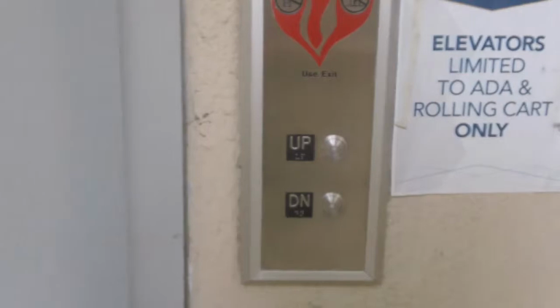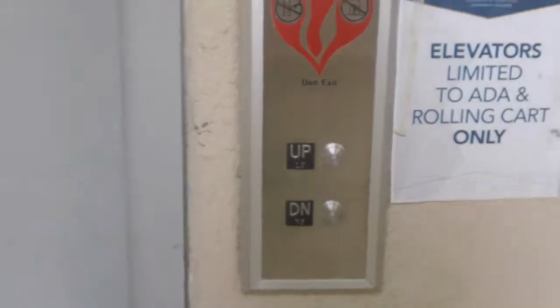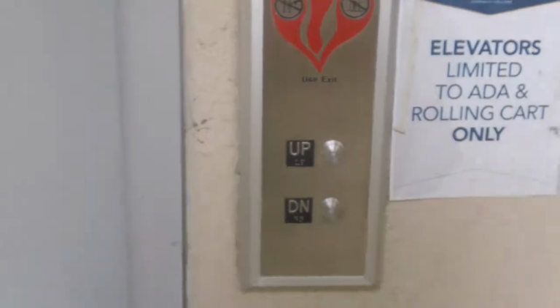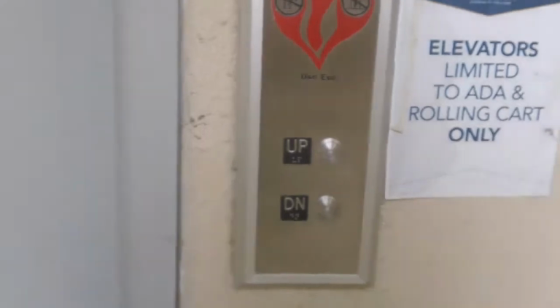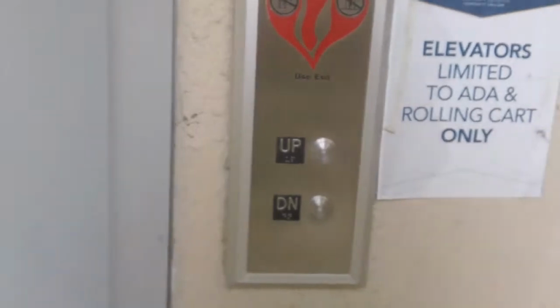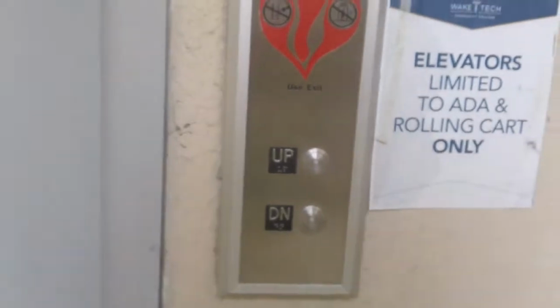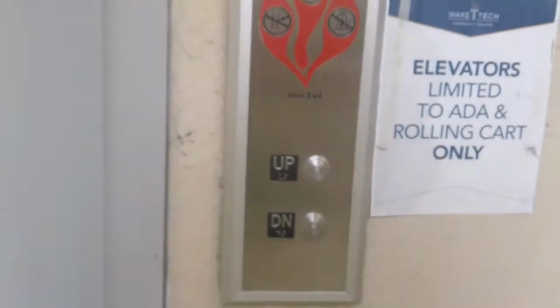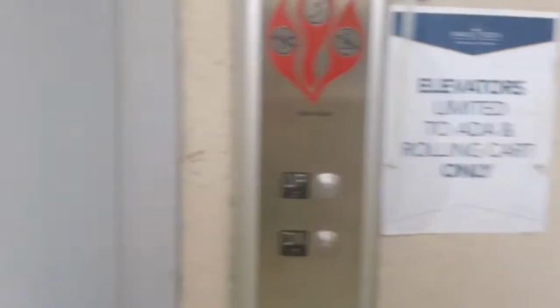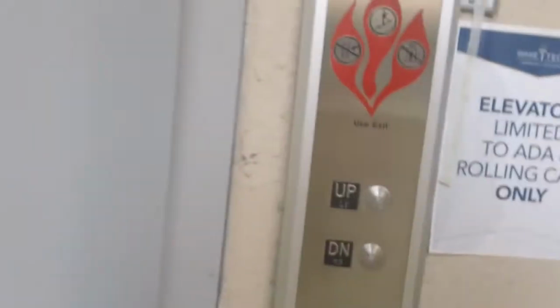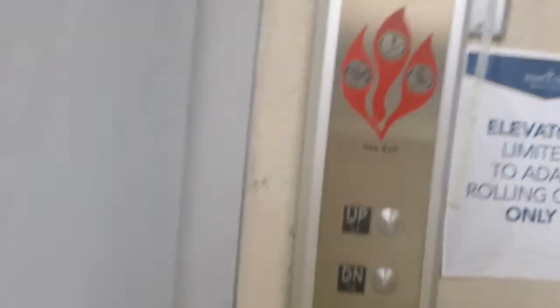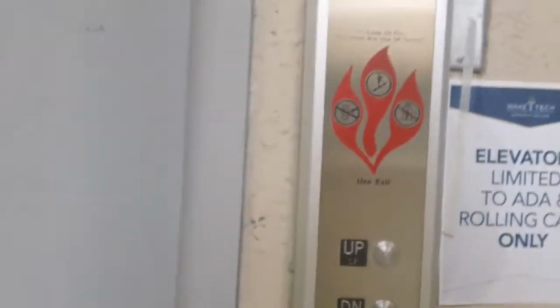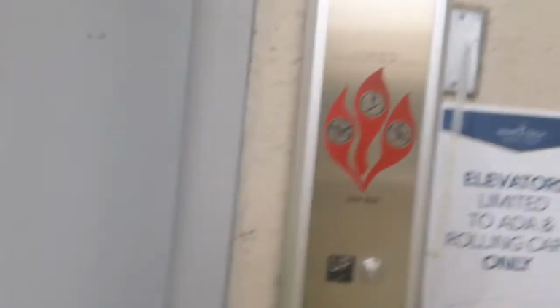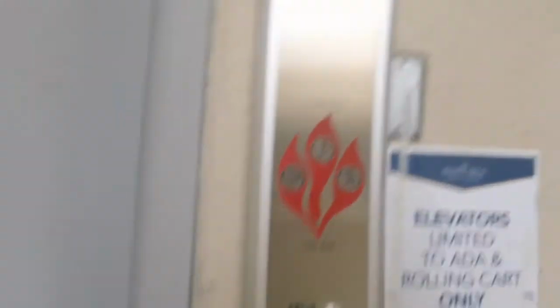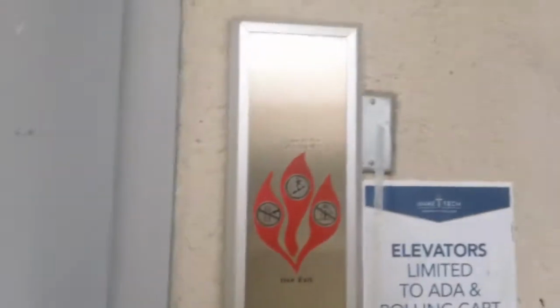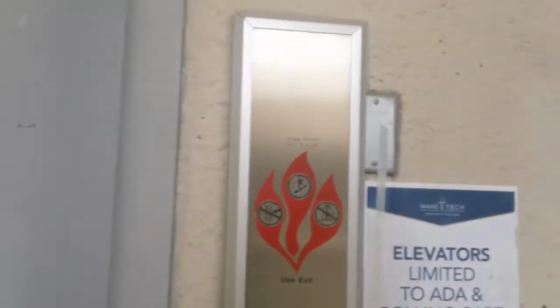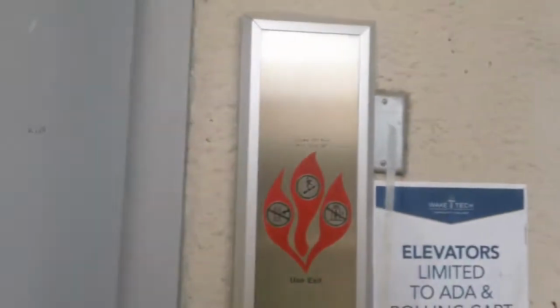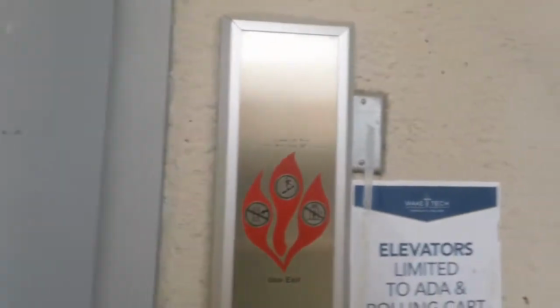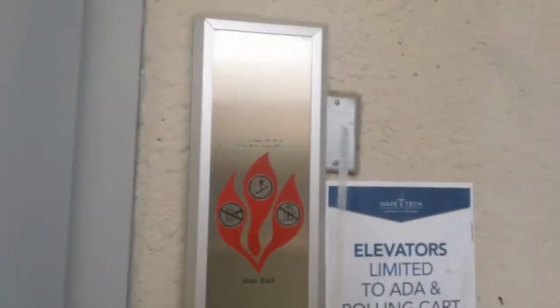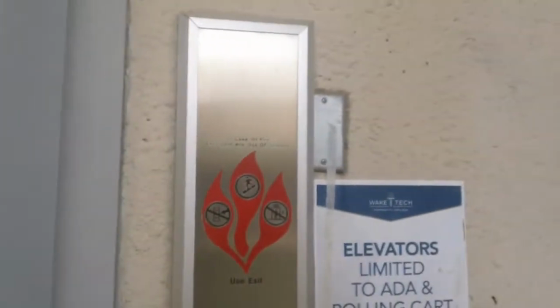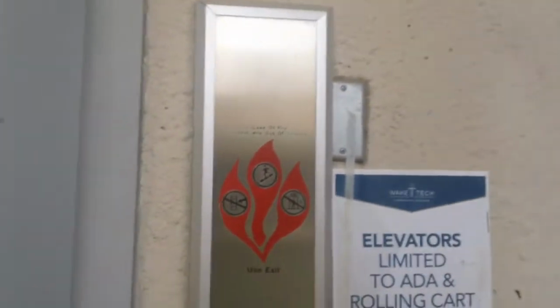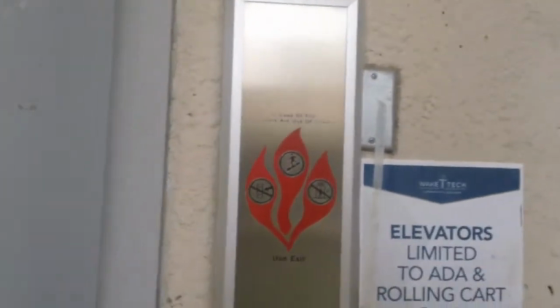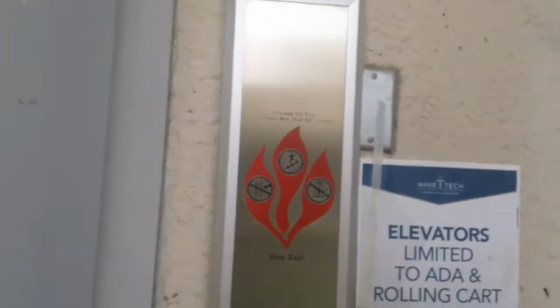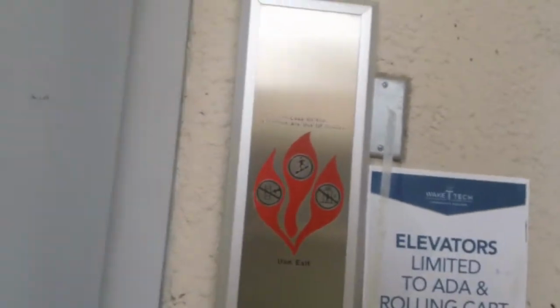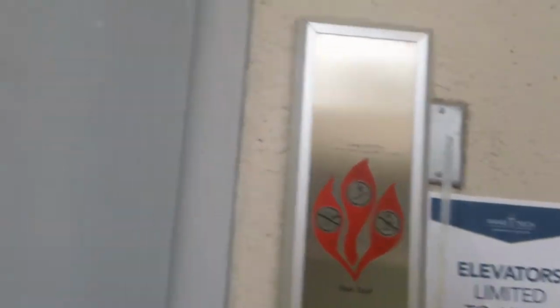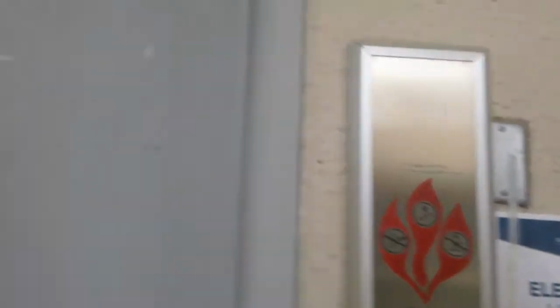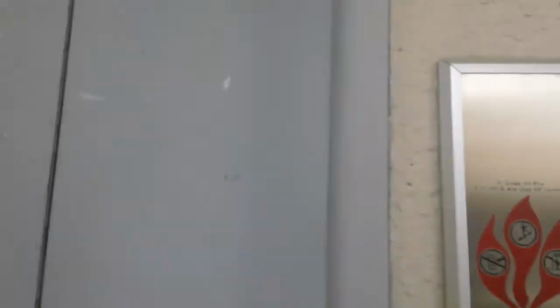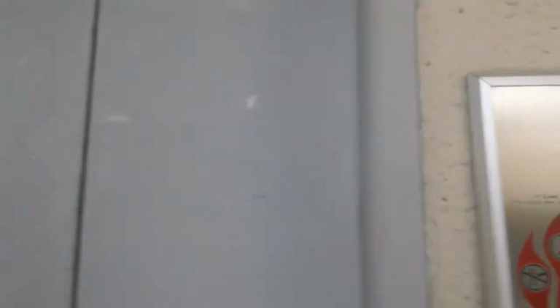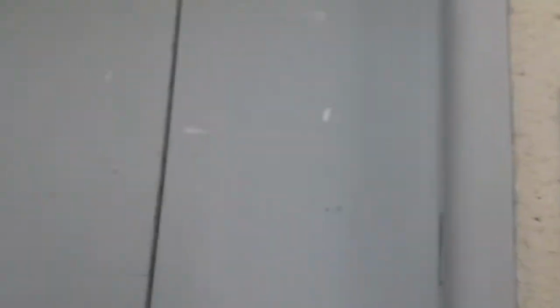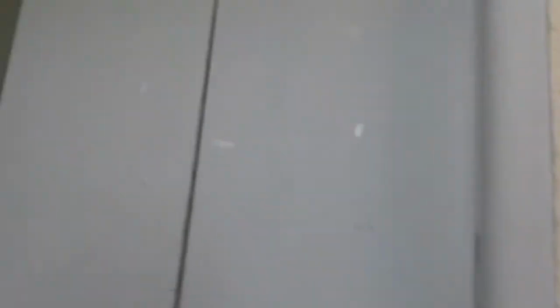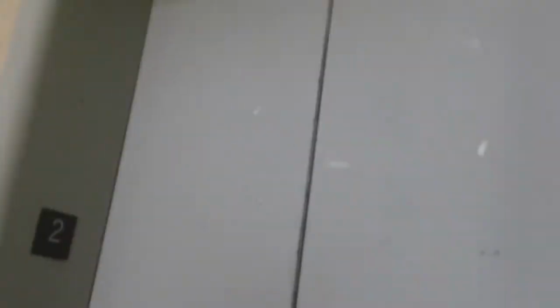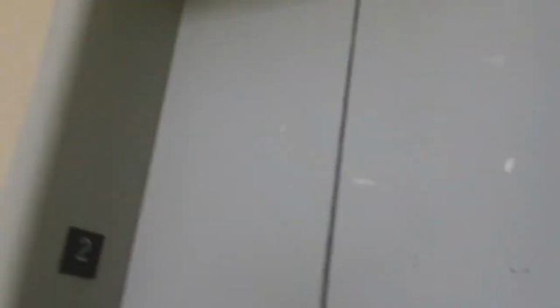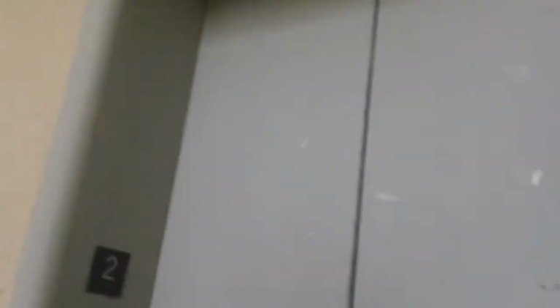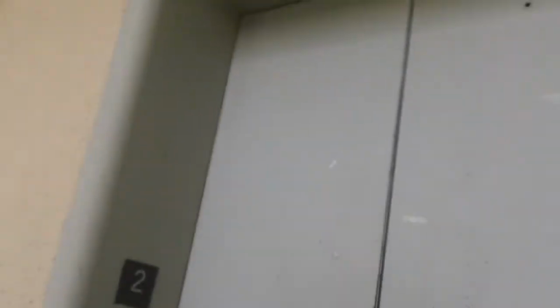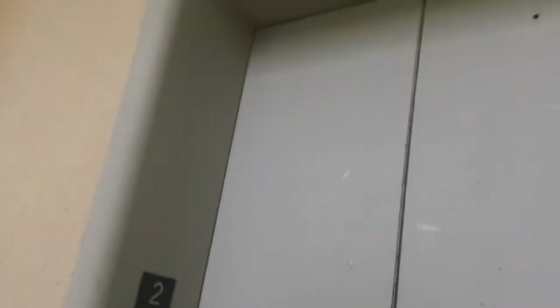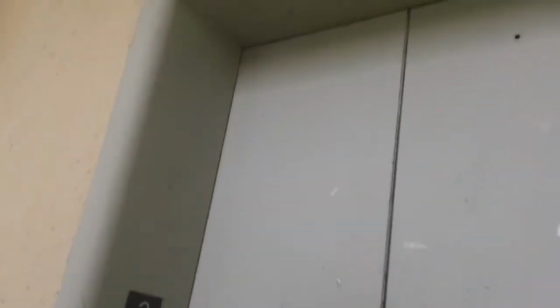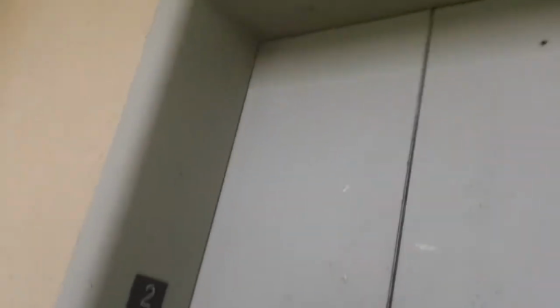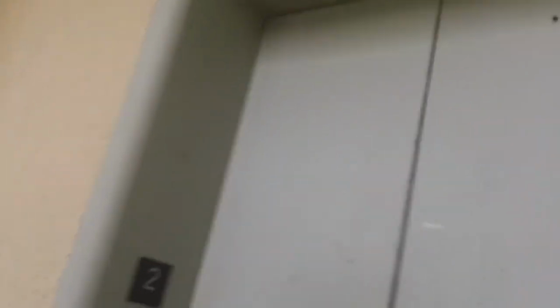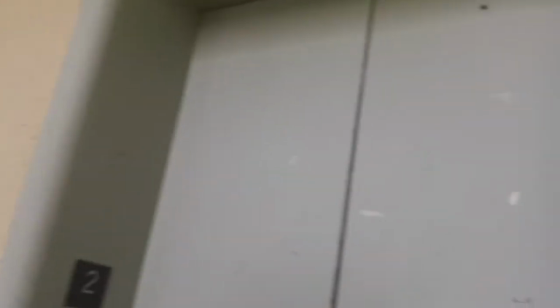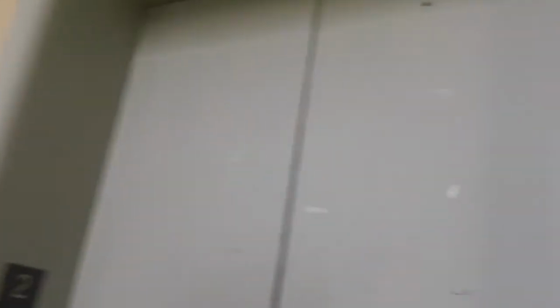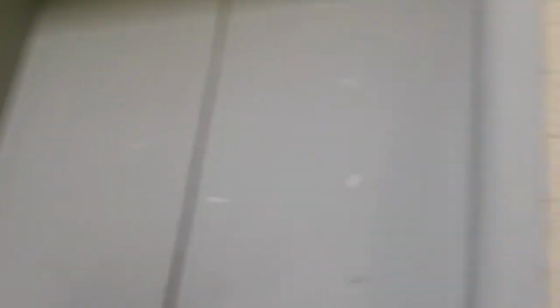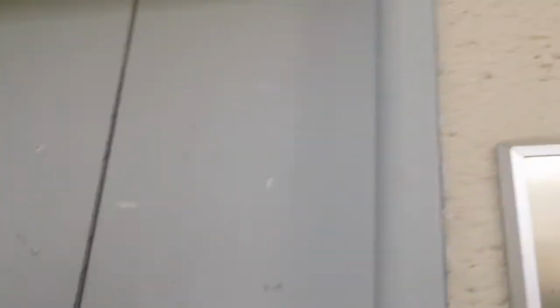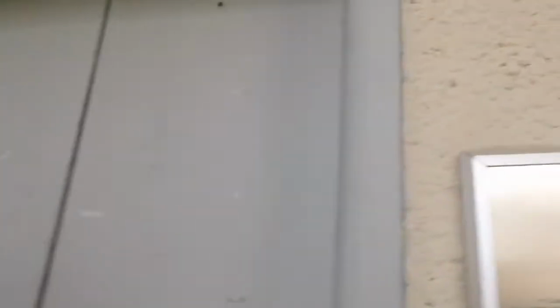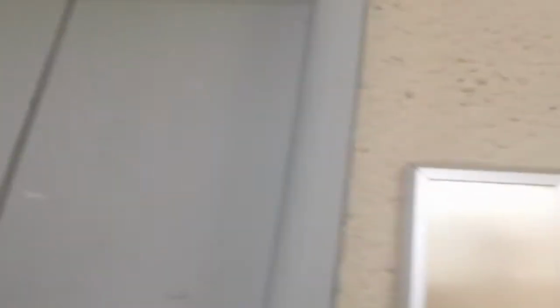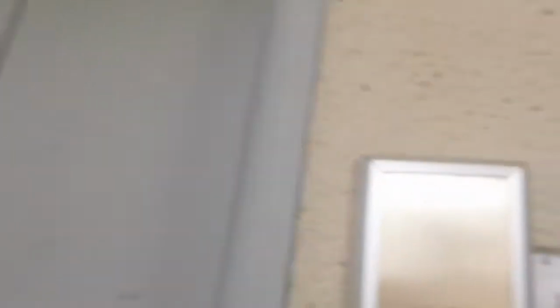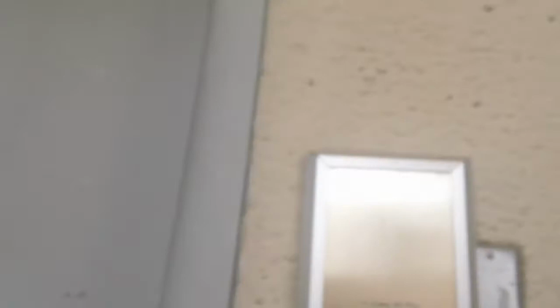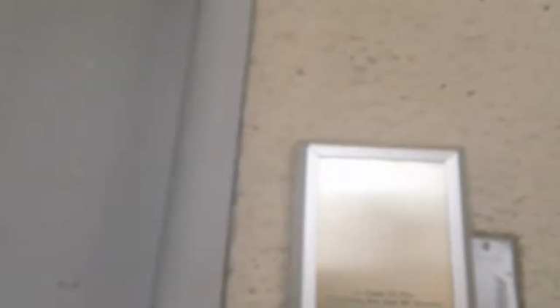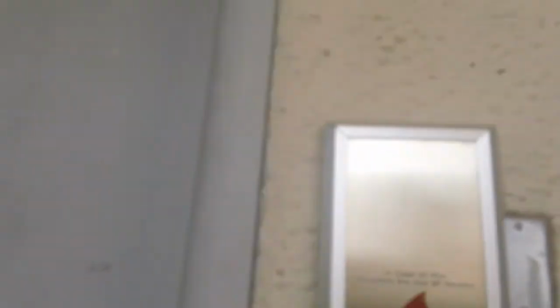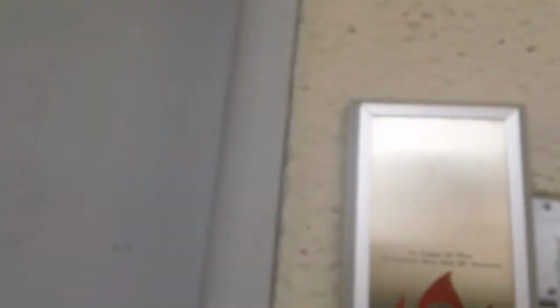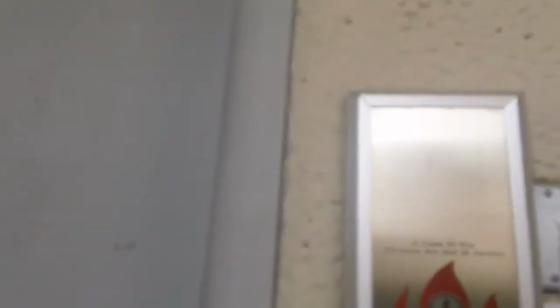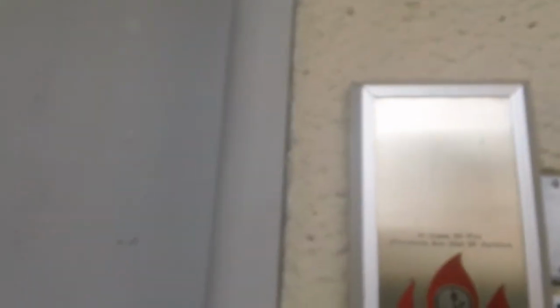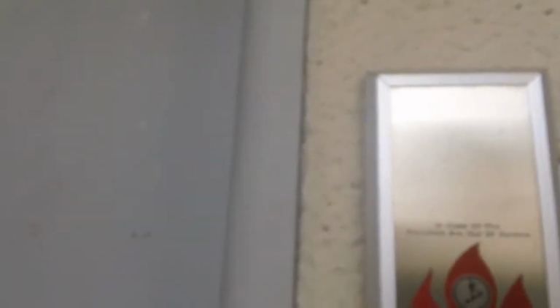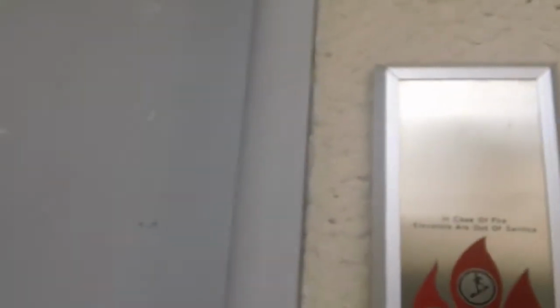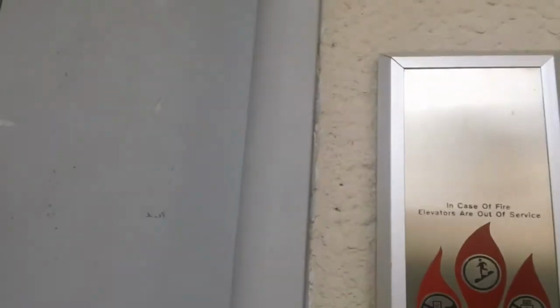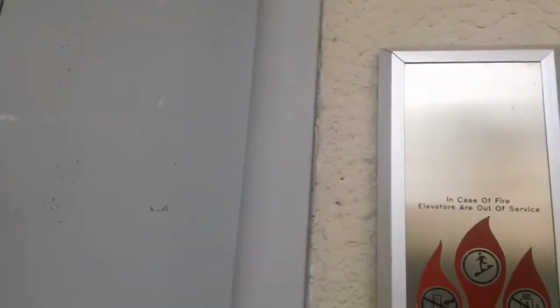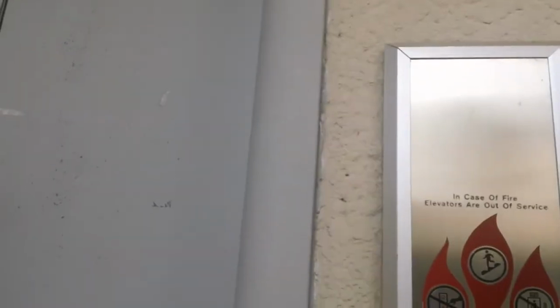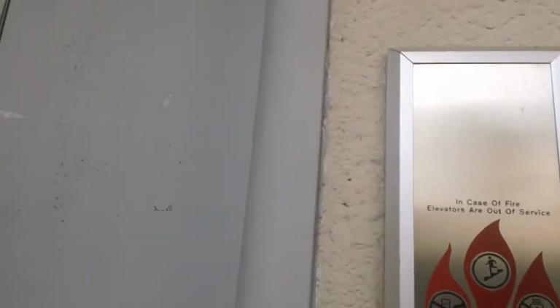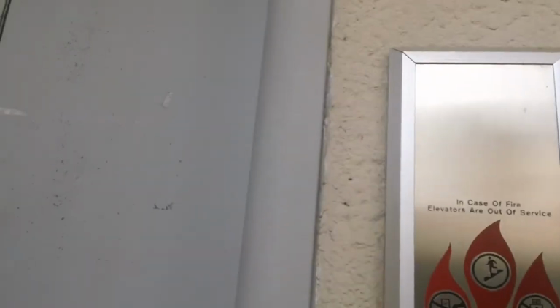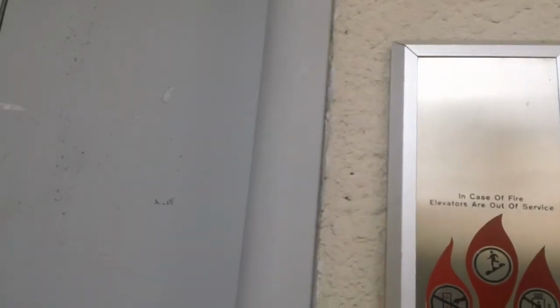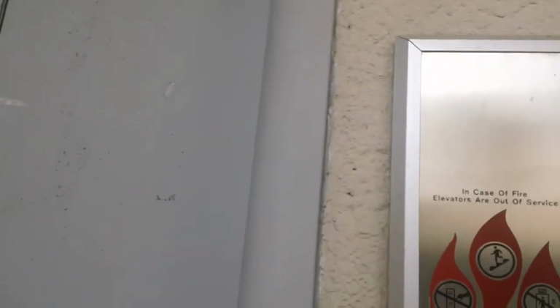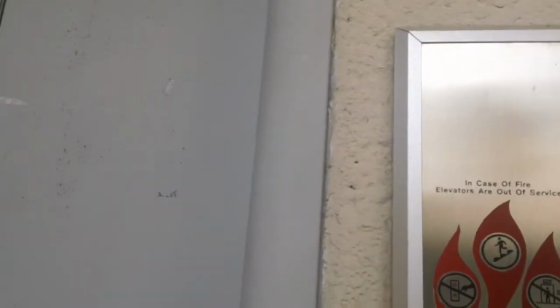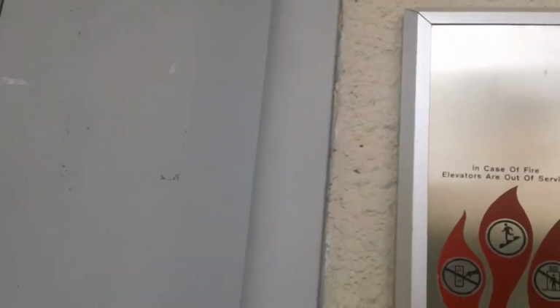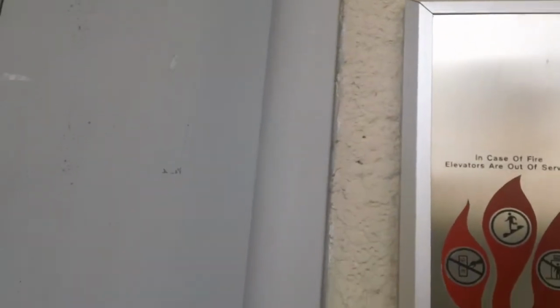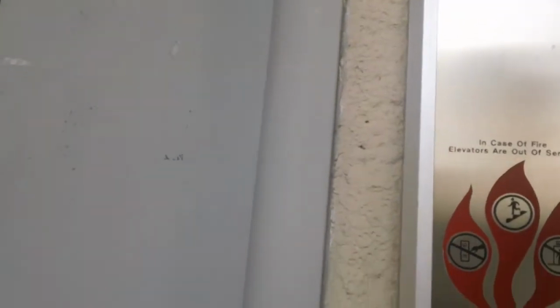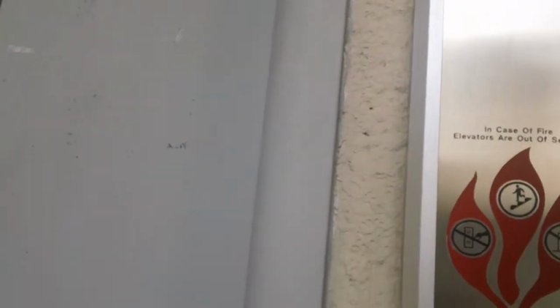This is the elevator at Building B, Wake Tech, South Campus, Rolling on Hill.